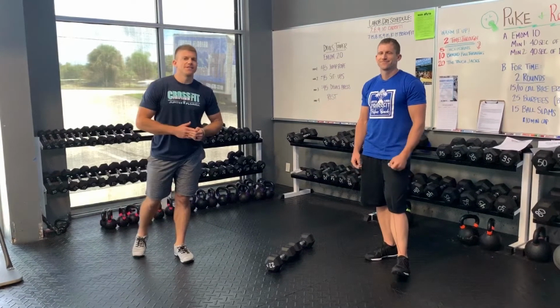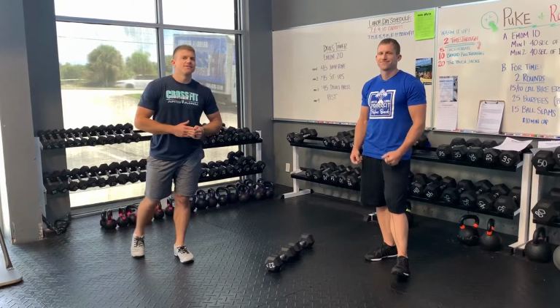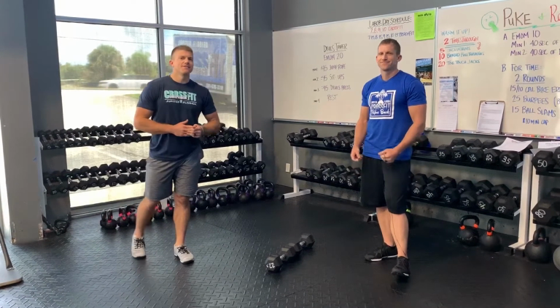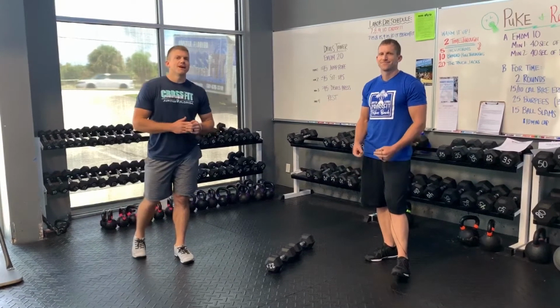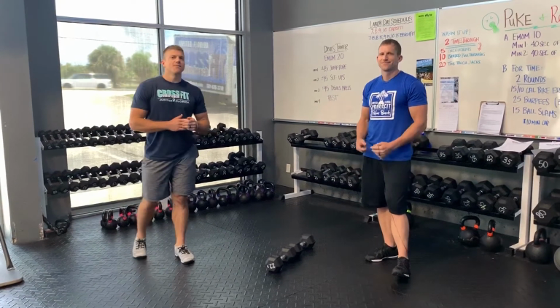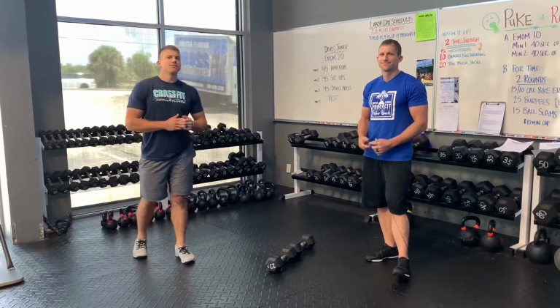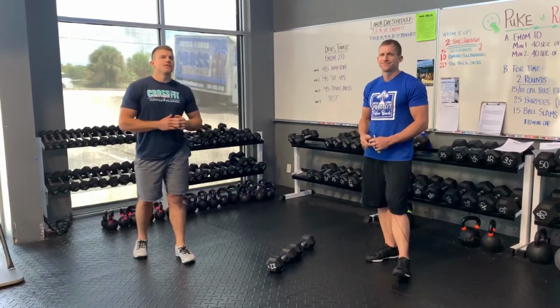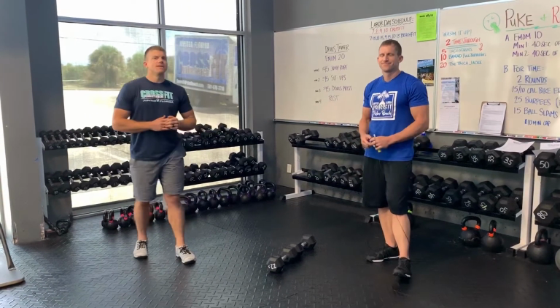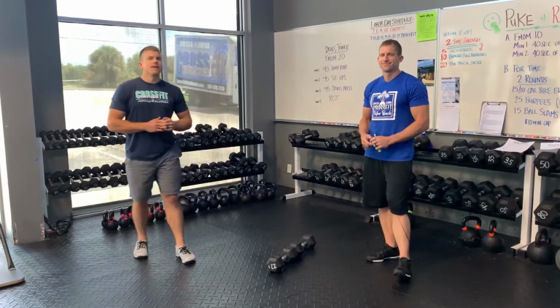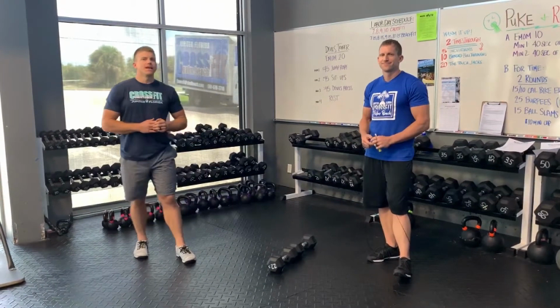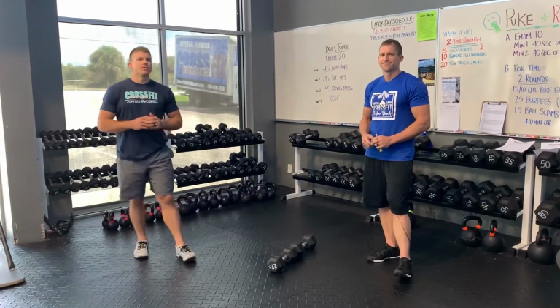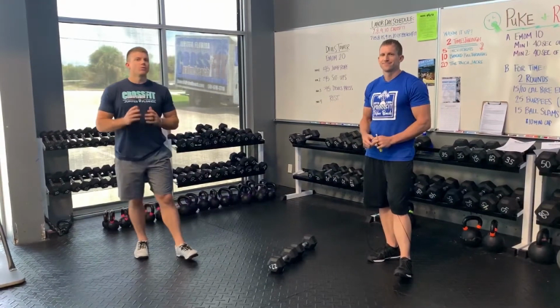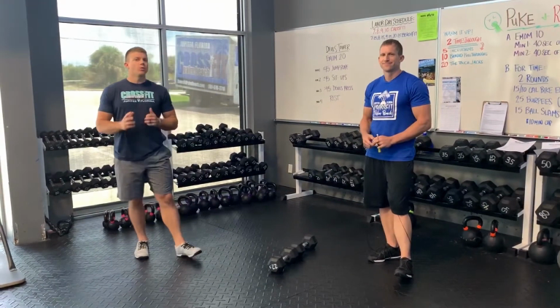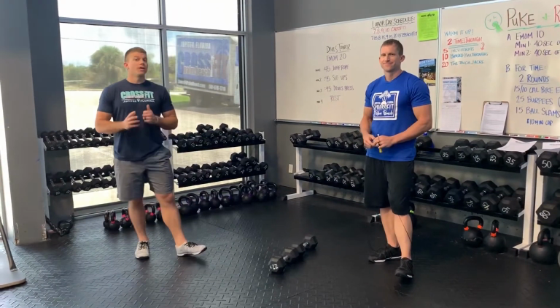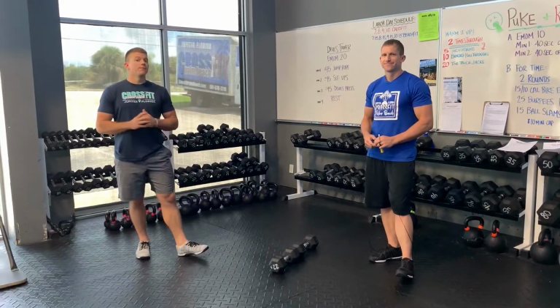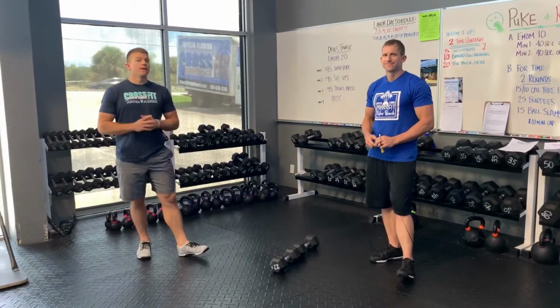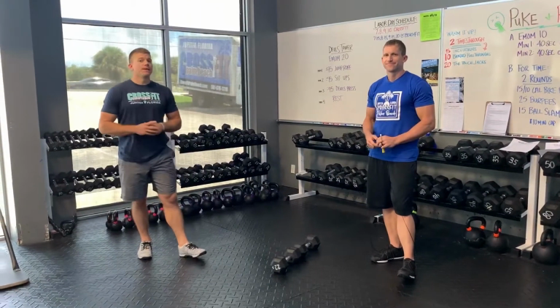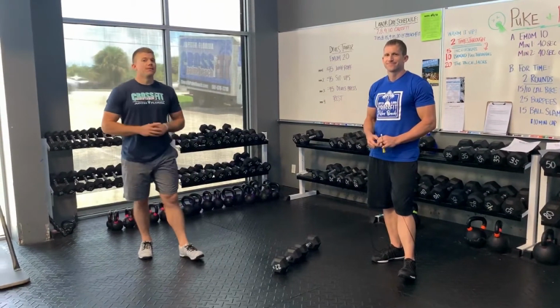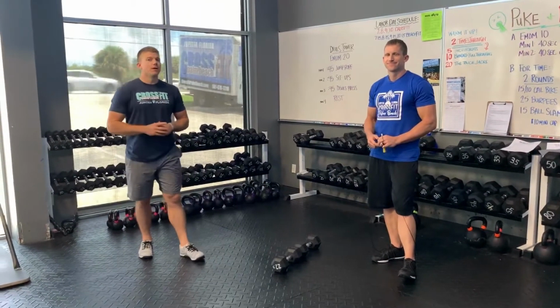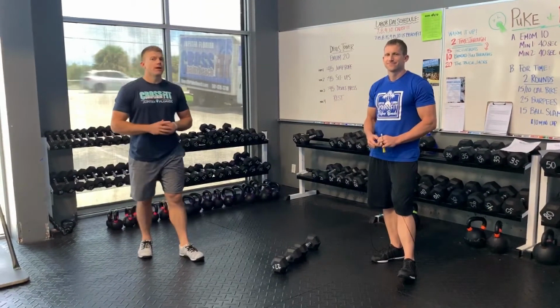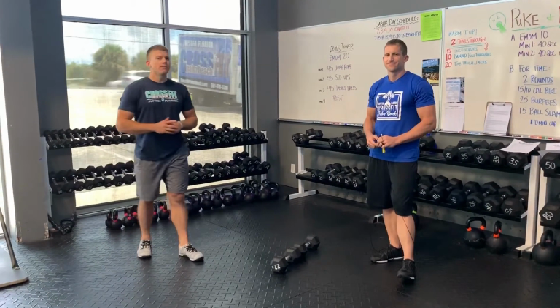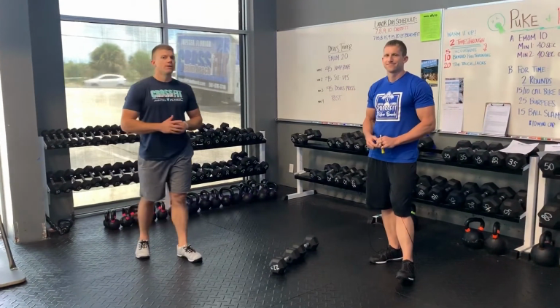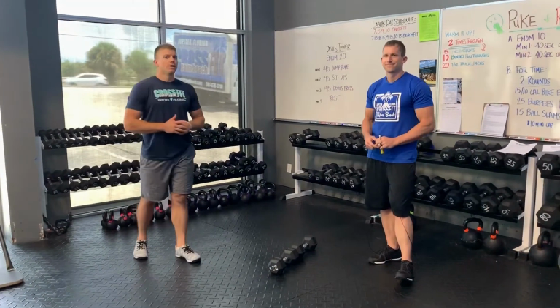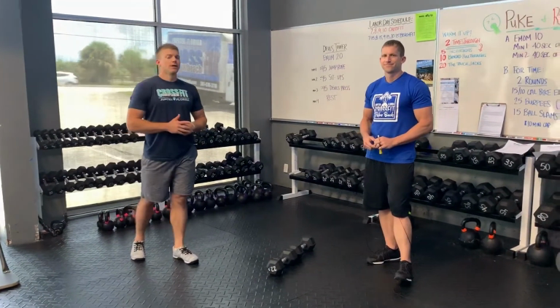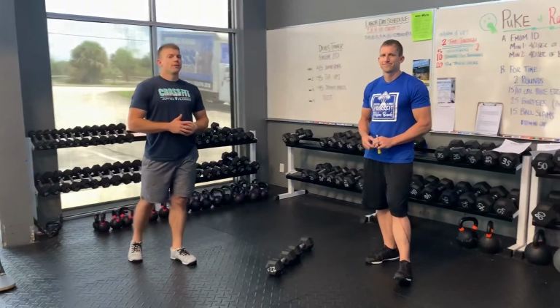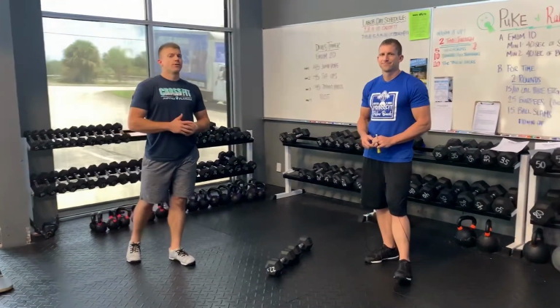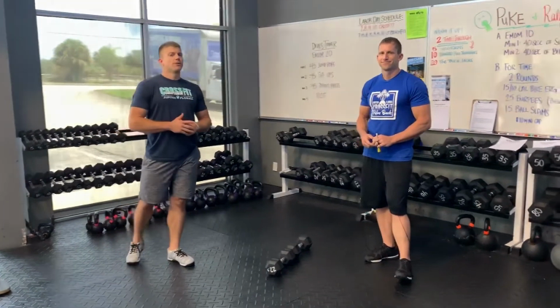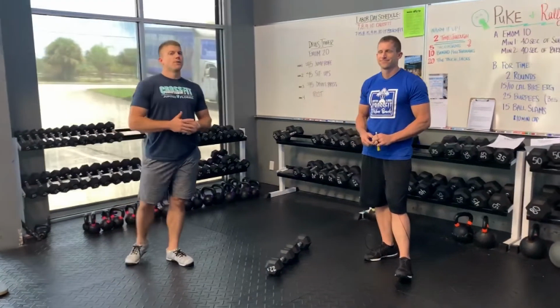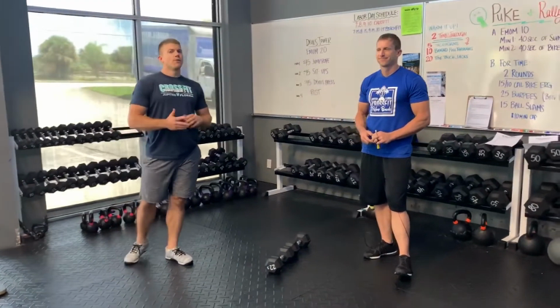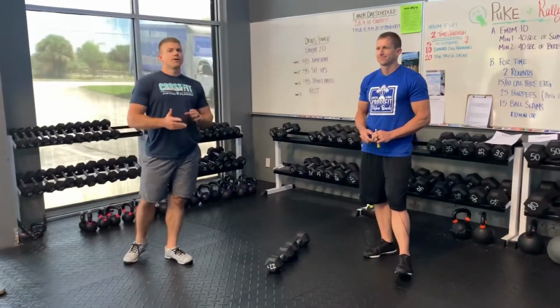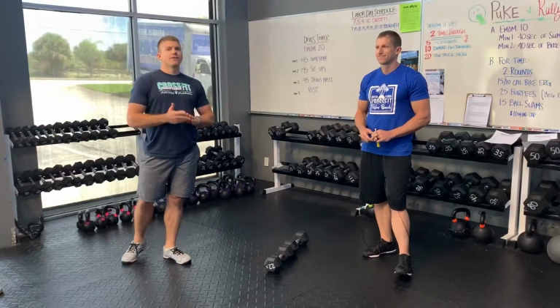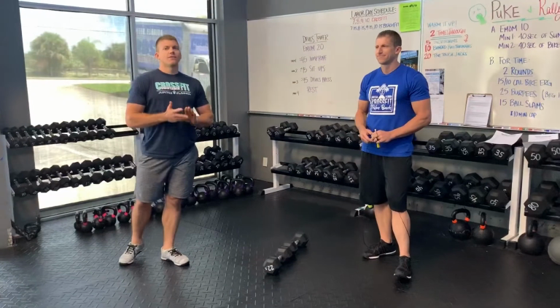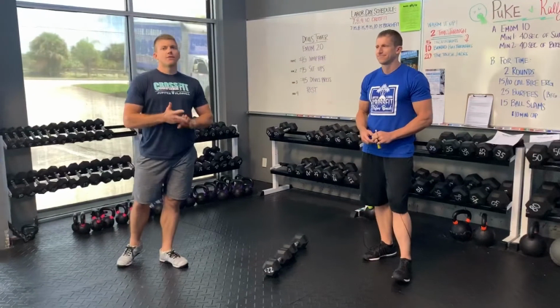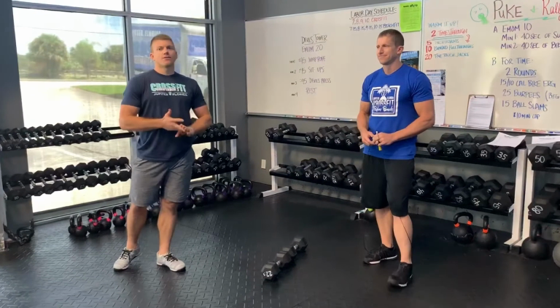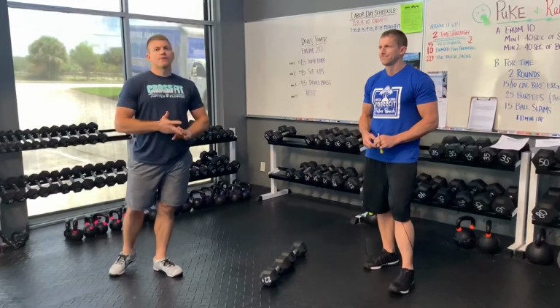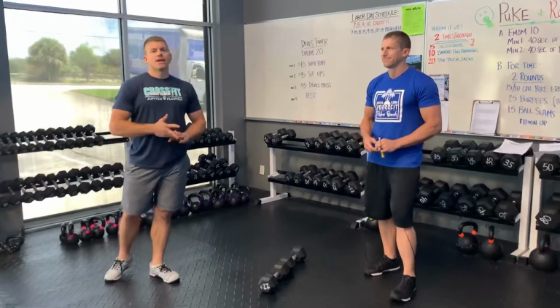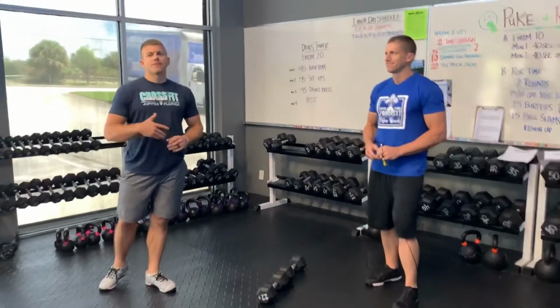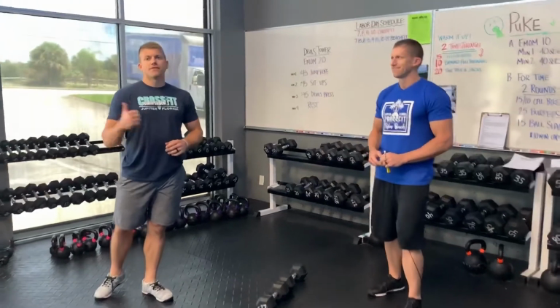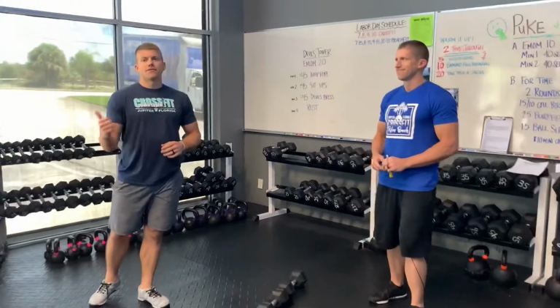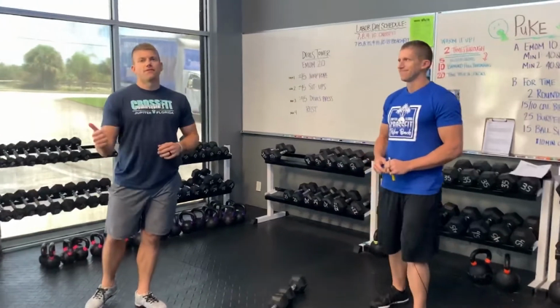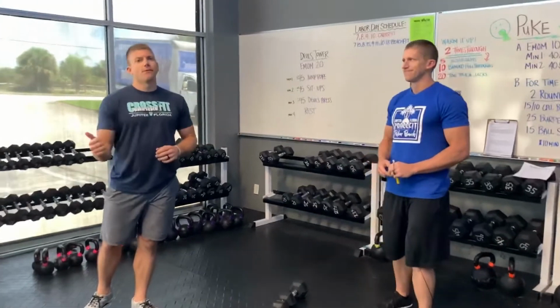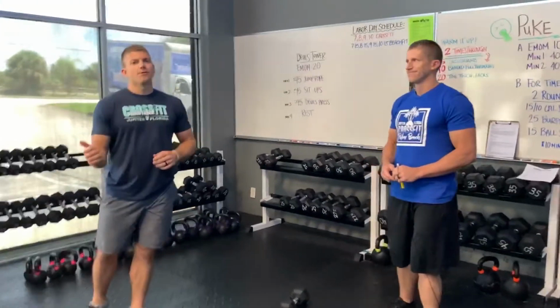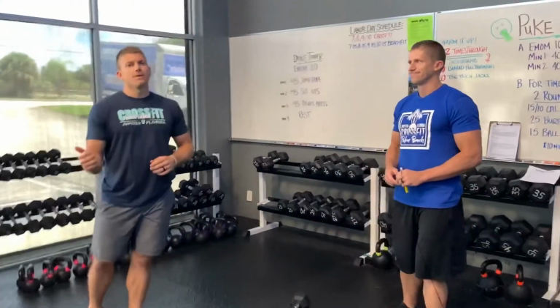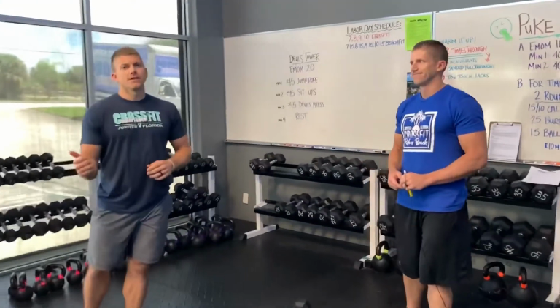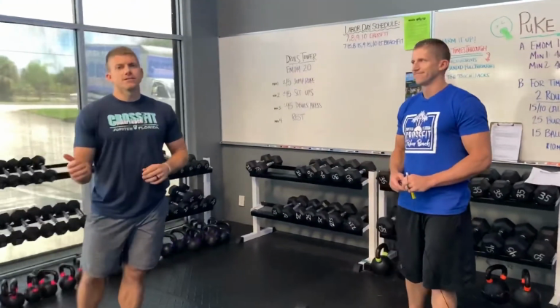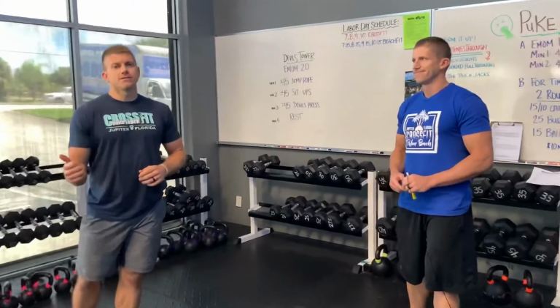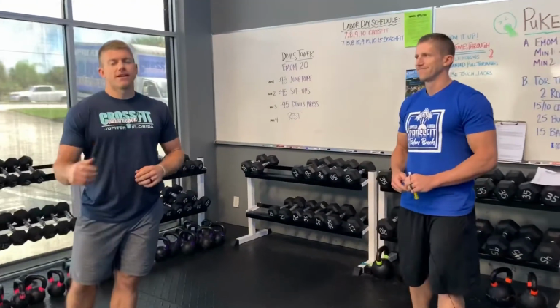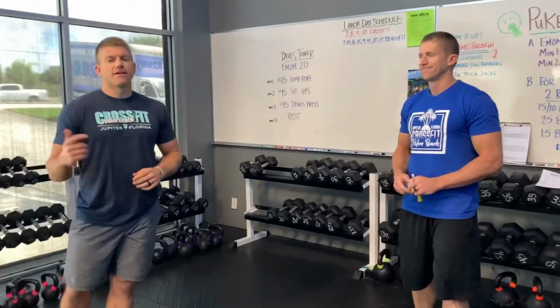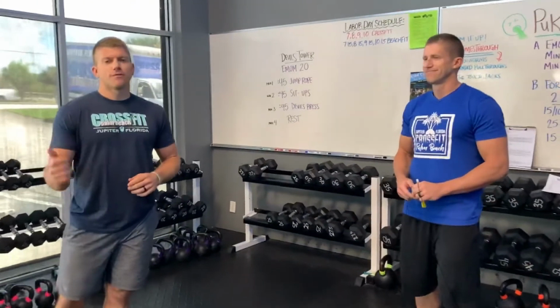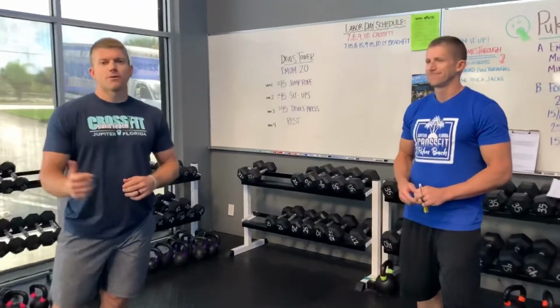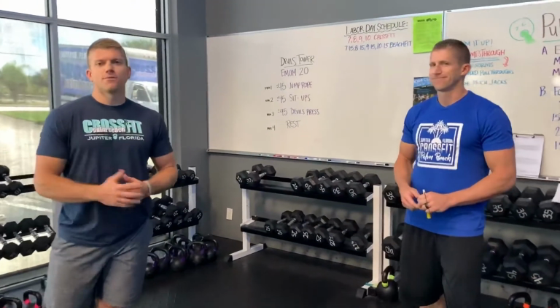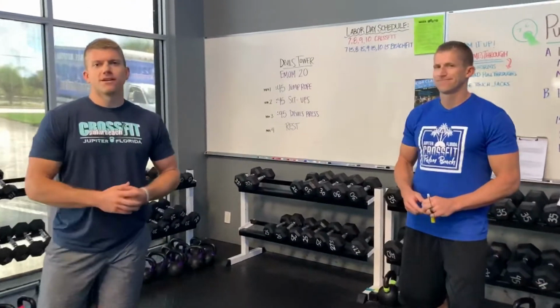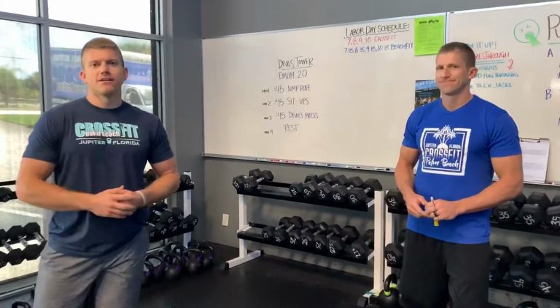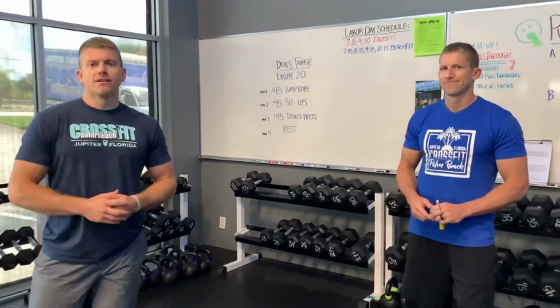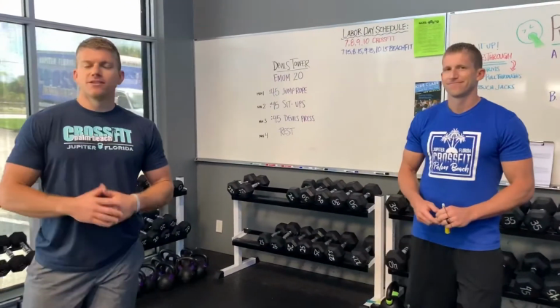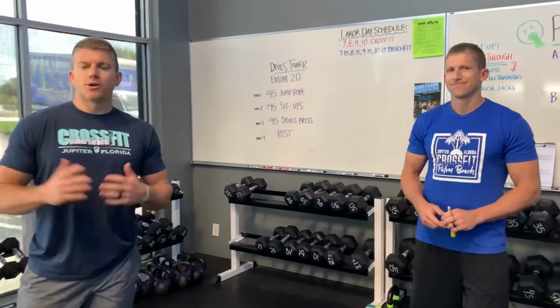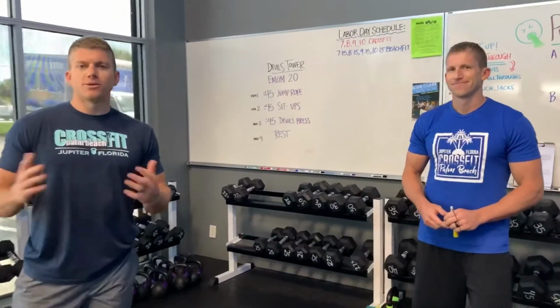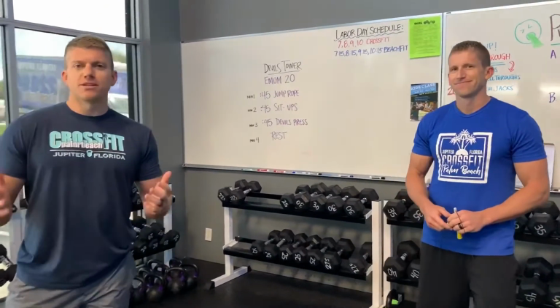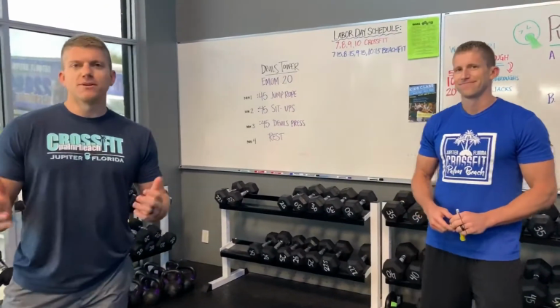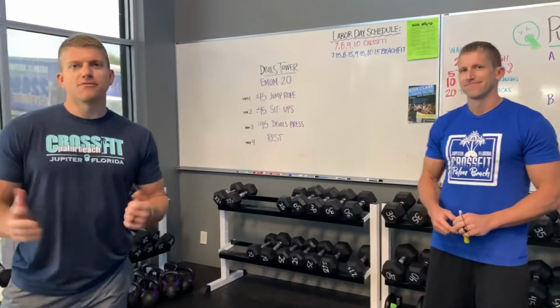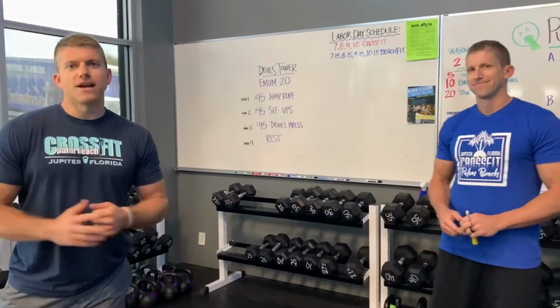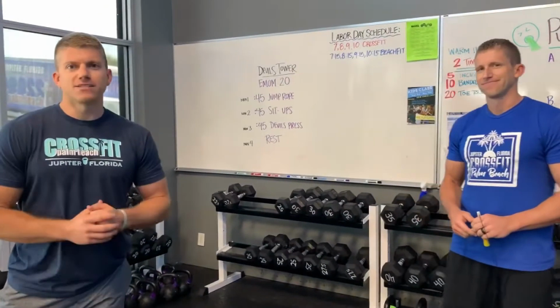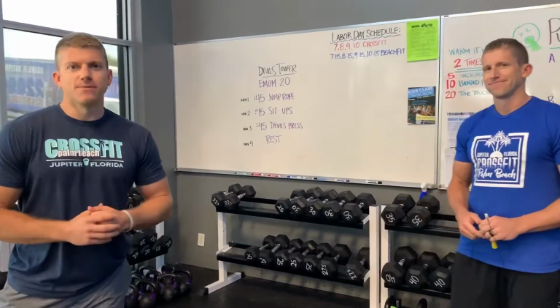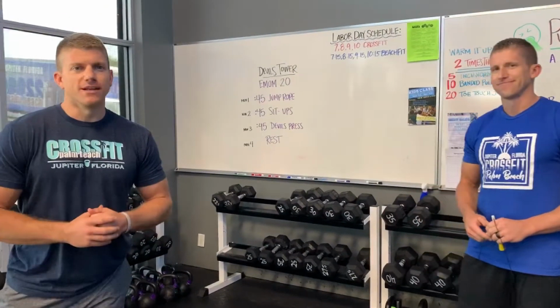Devil's Tower is going to be a 20-minute EMOM. We're going to be working for three out of every four minutes. That fourth minute is always going to be a rest minute.